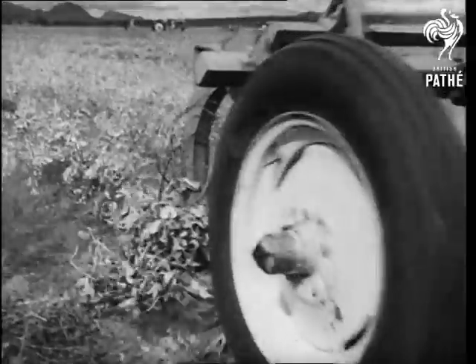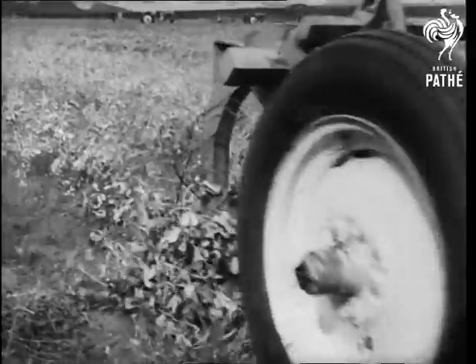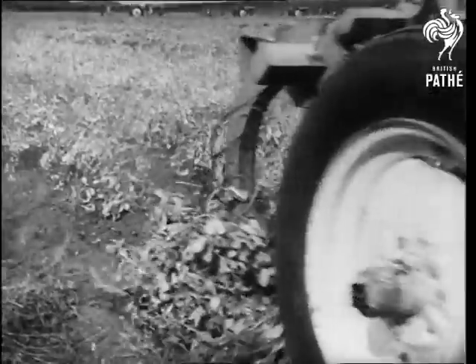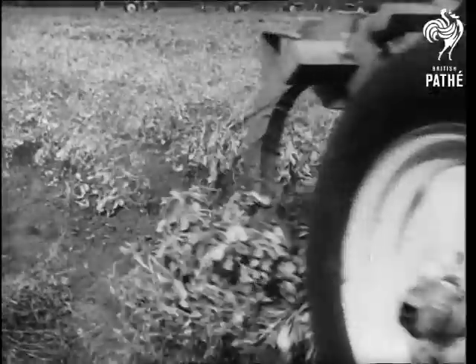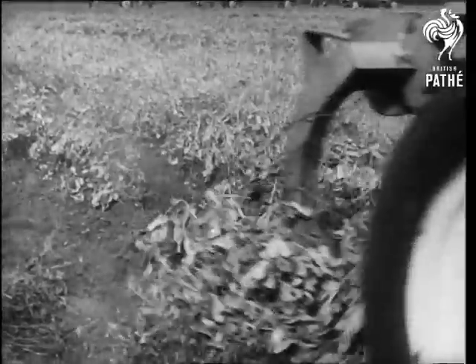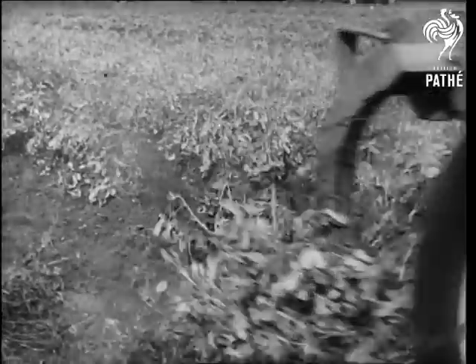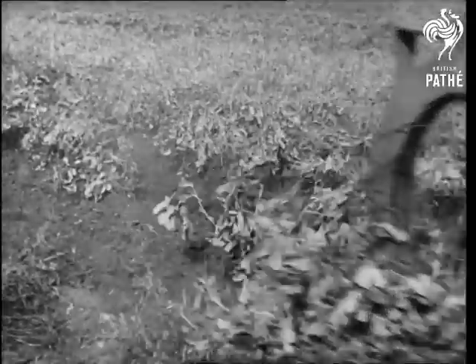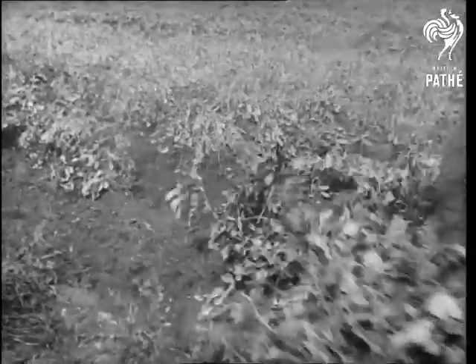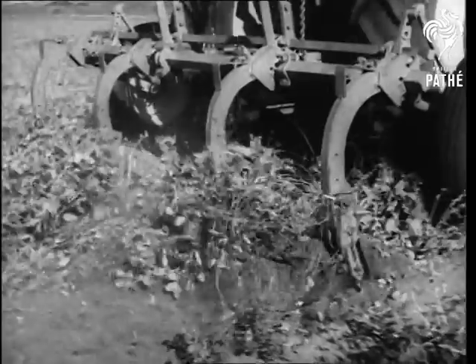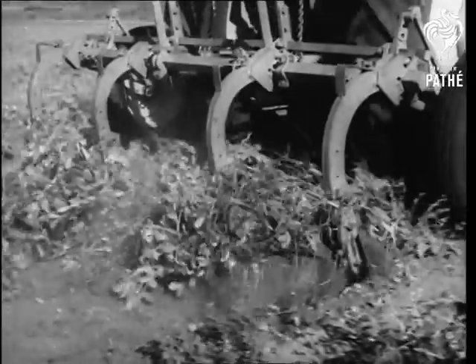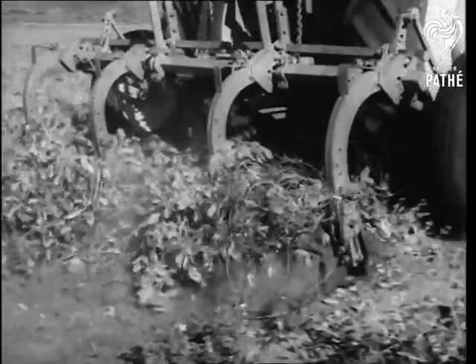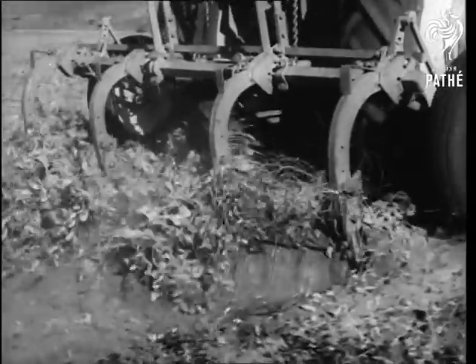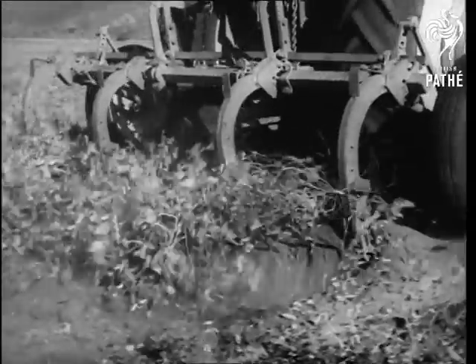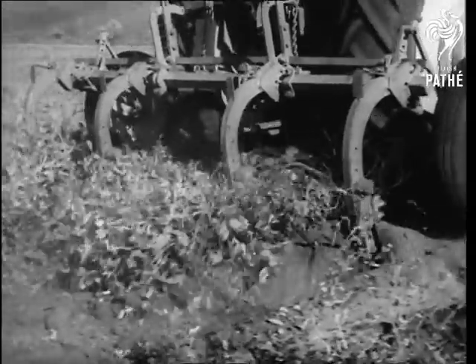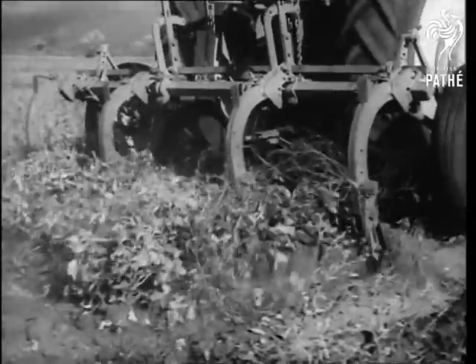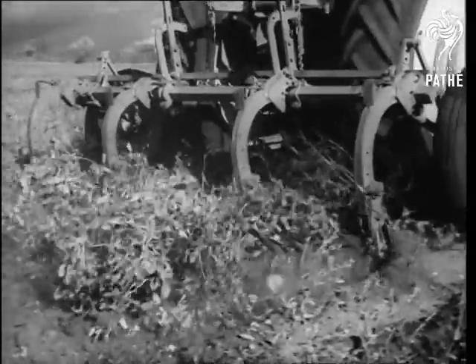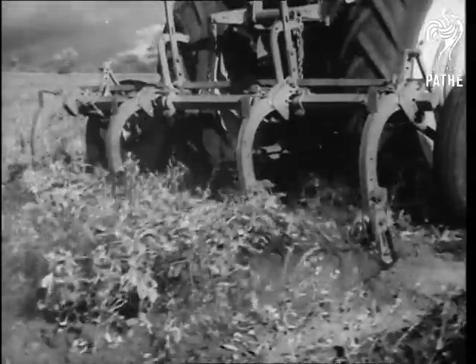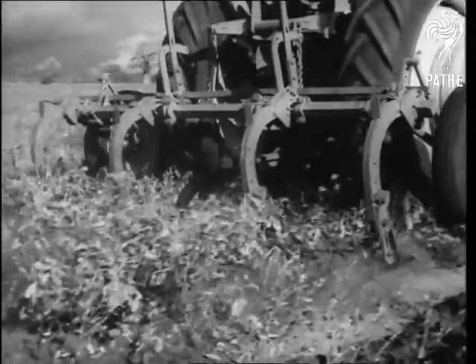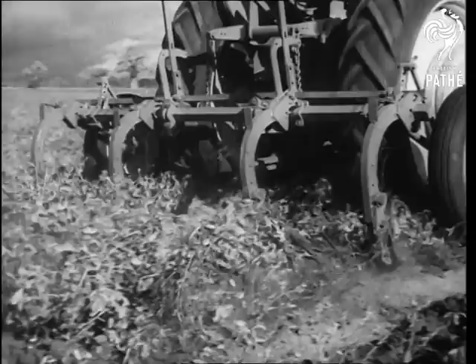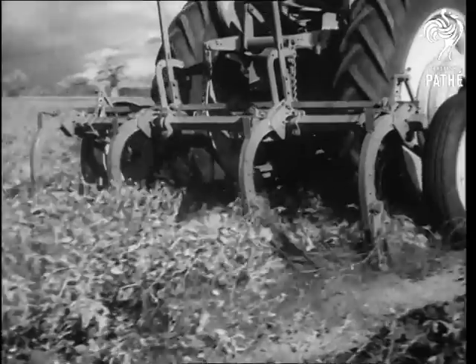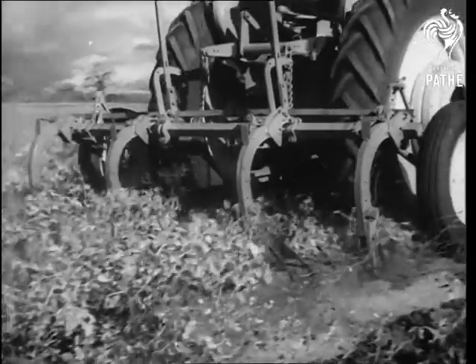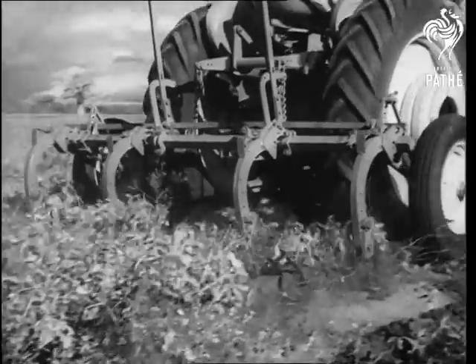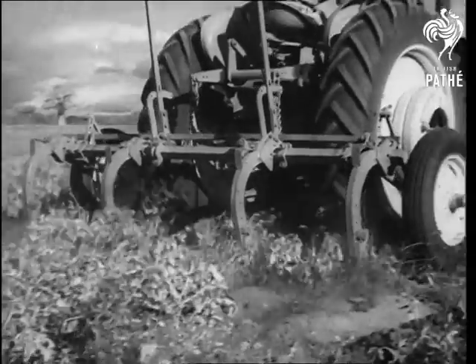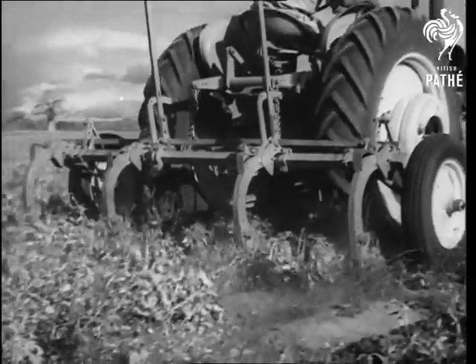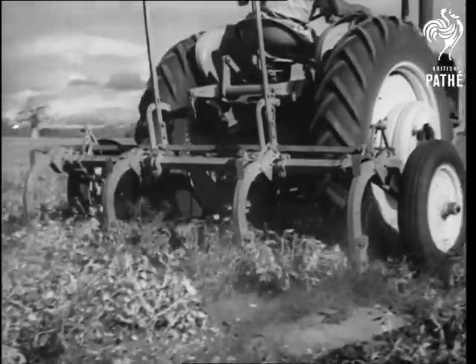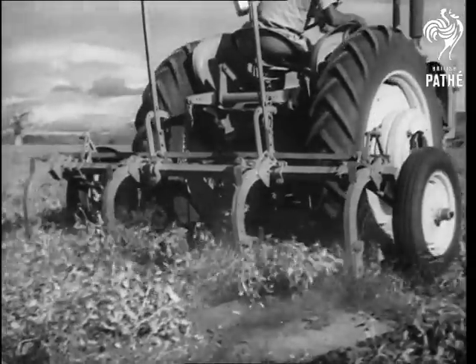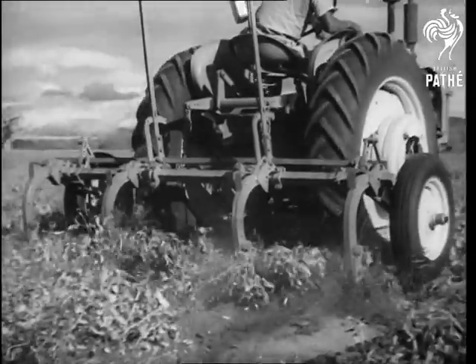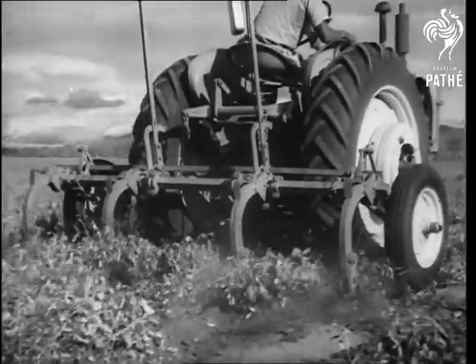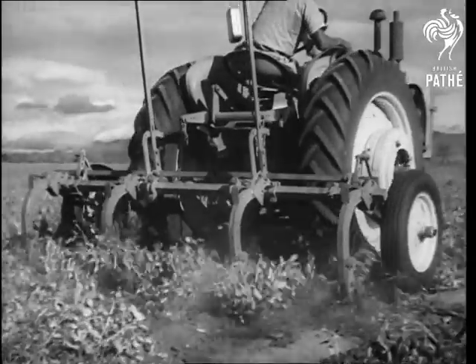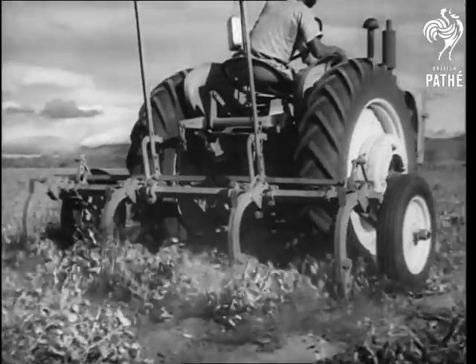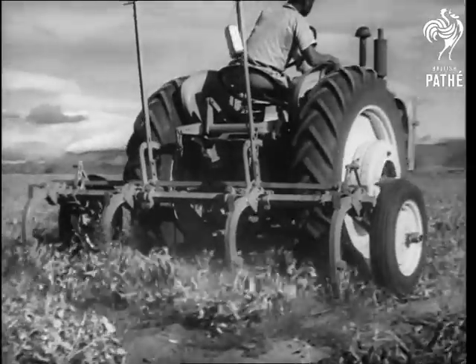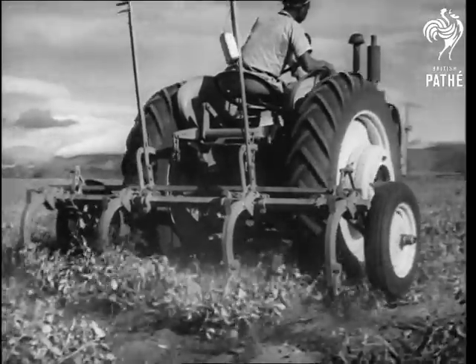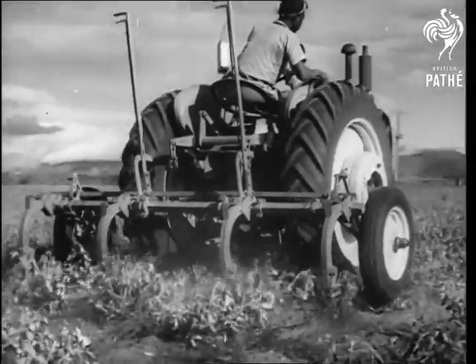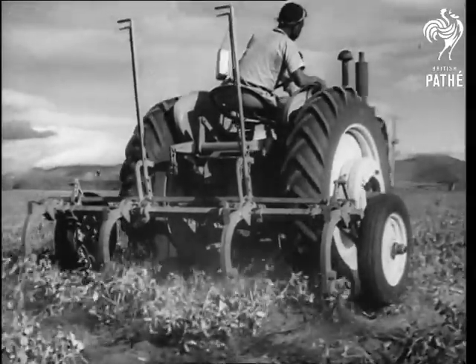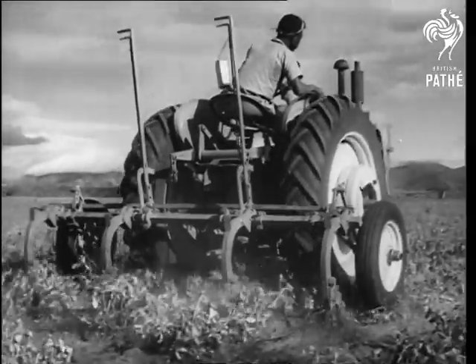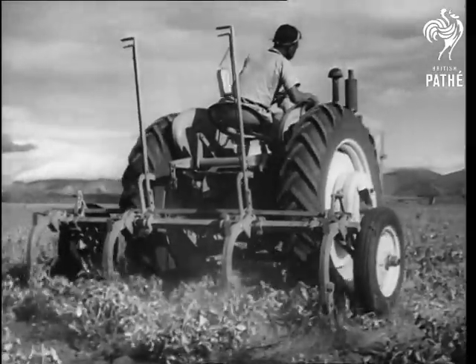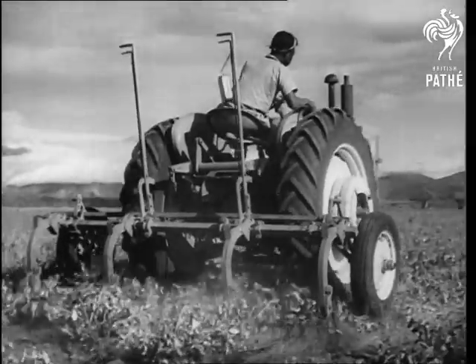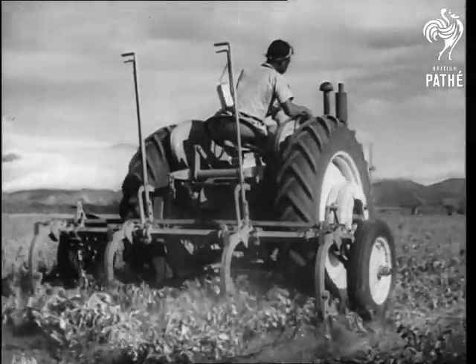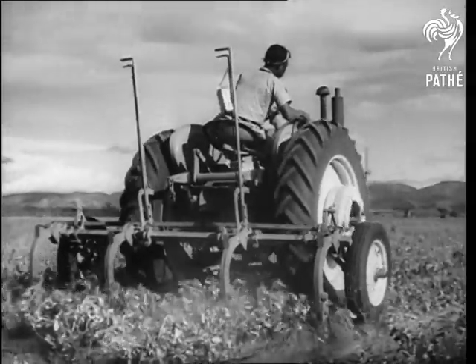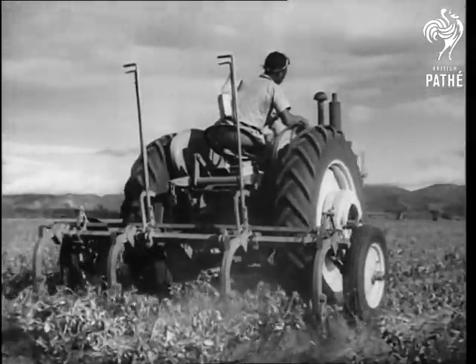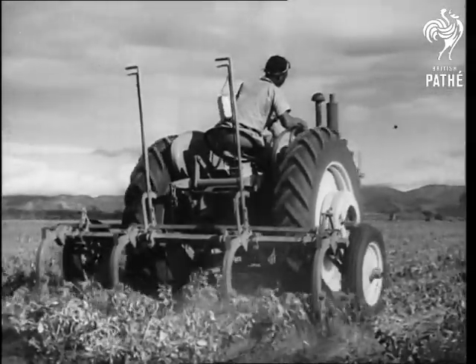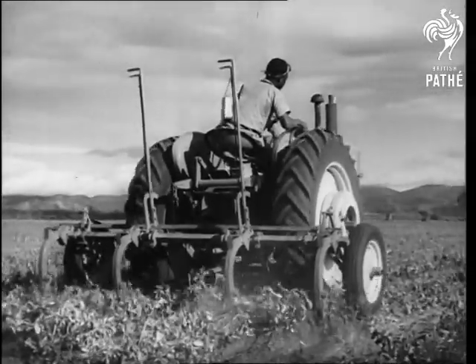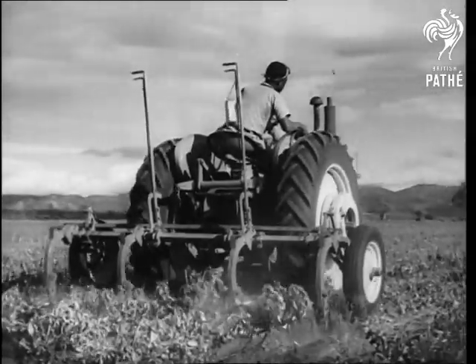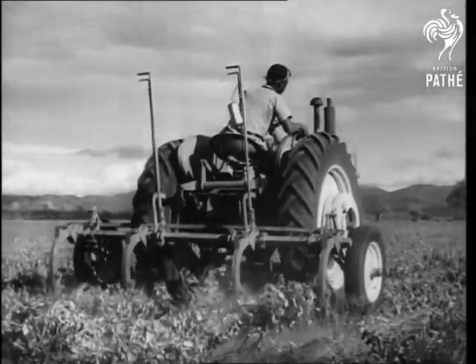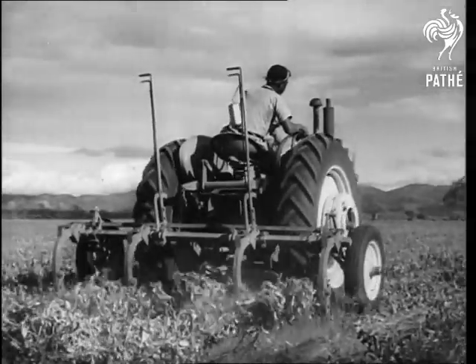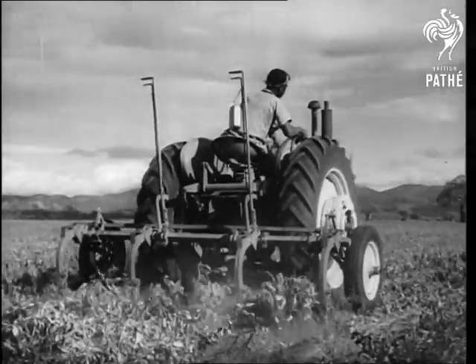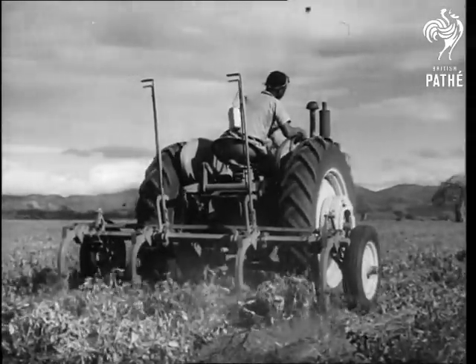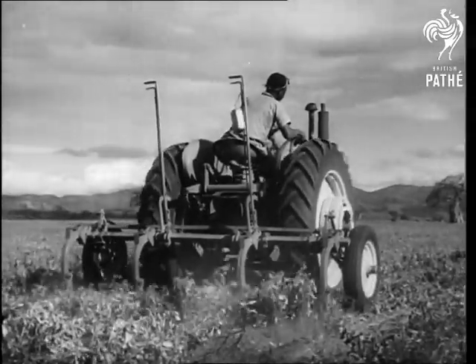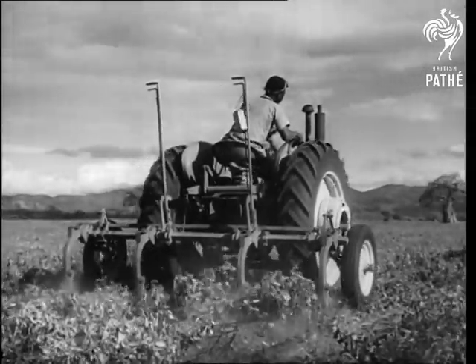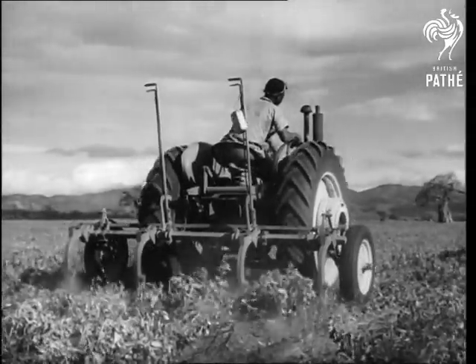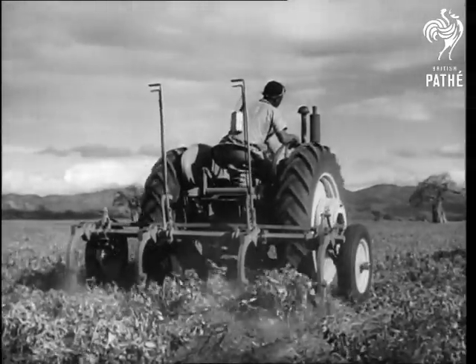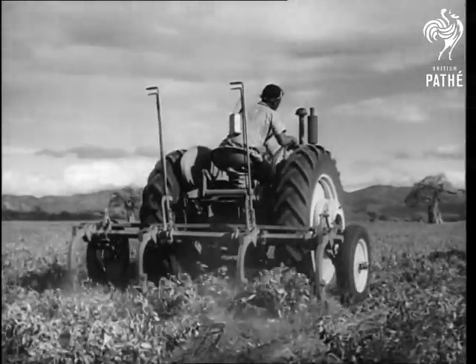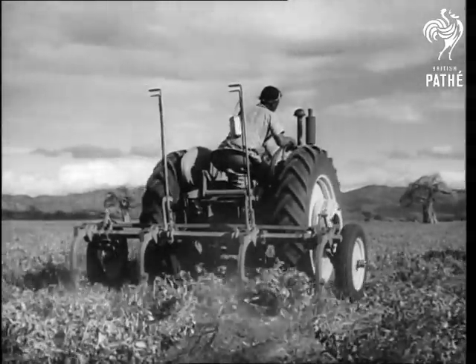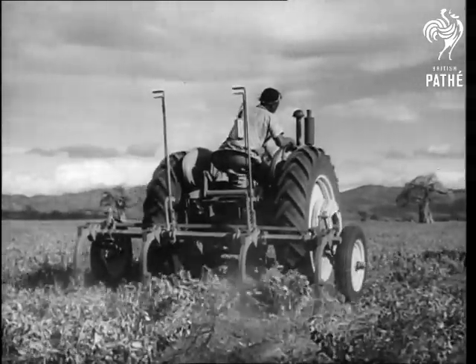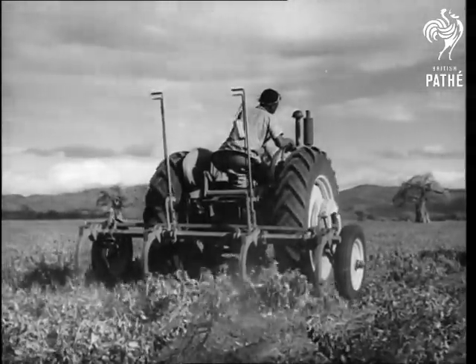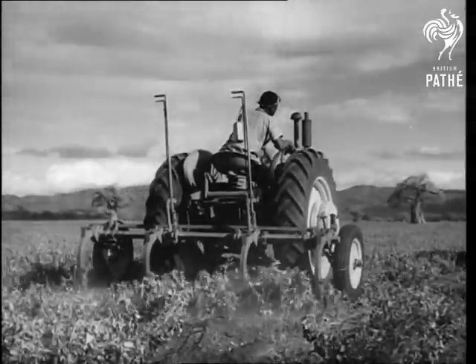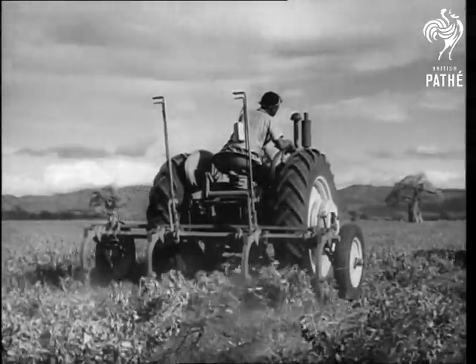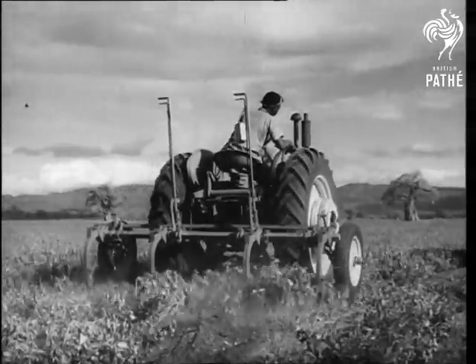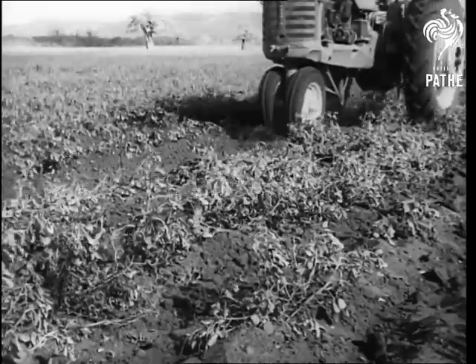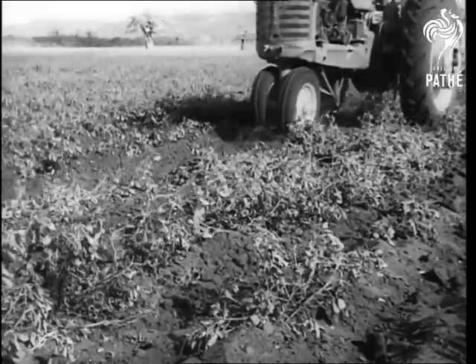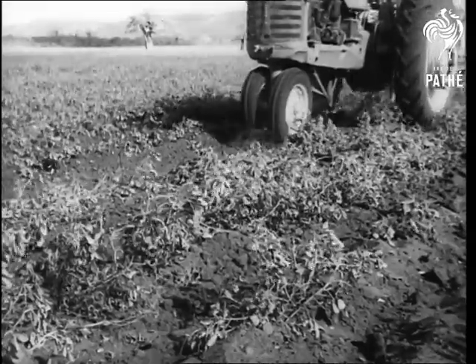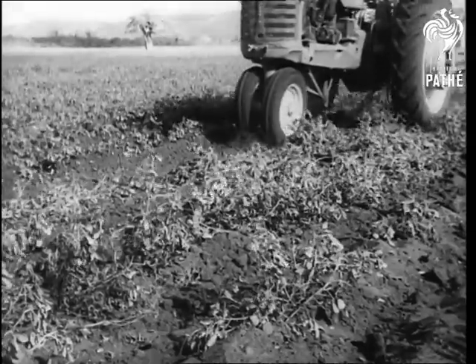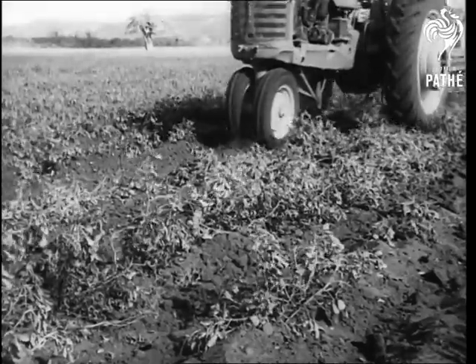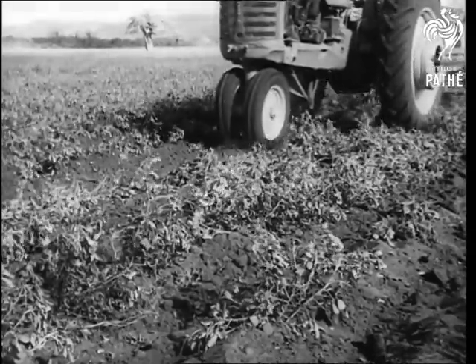Five months from the sowing, the rain went on. And in May 1948, a crop was ready for harvesting.